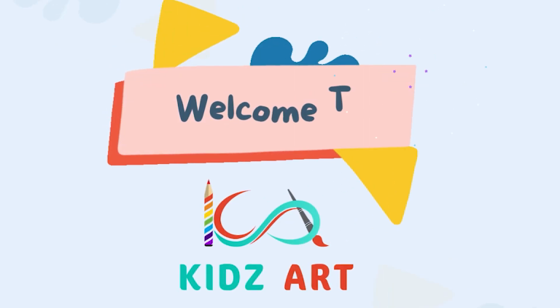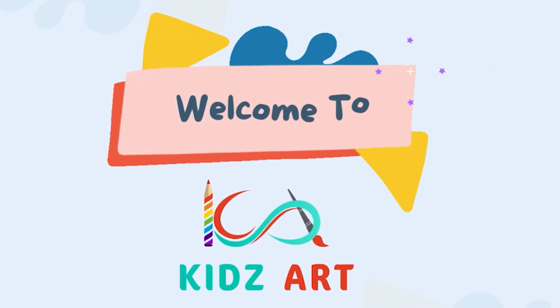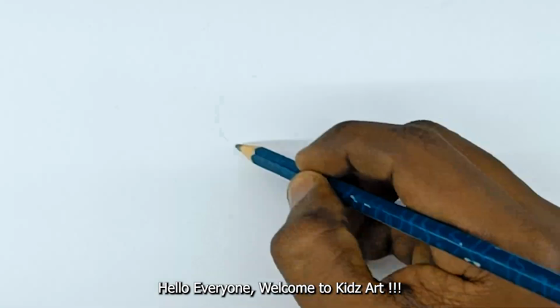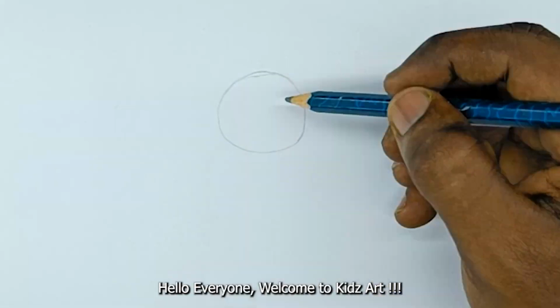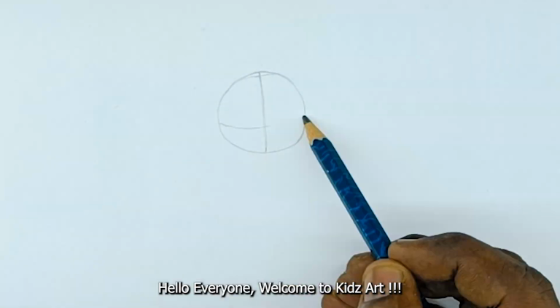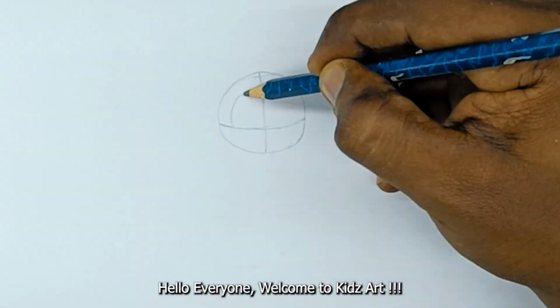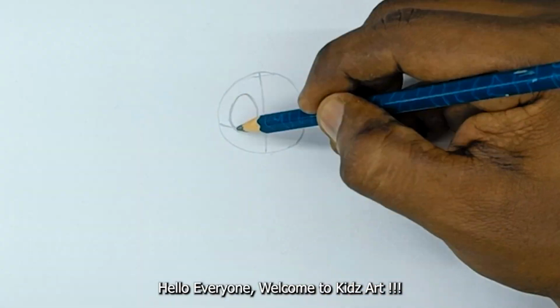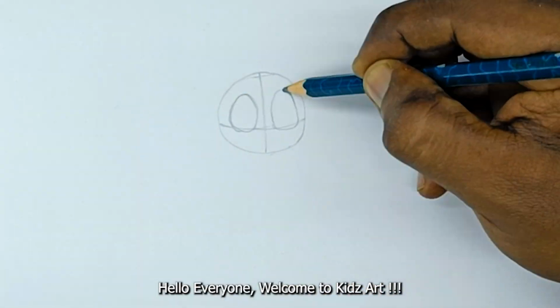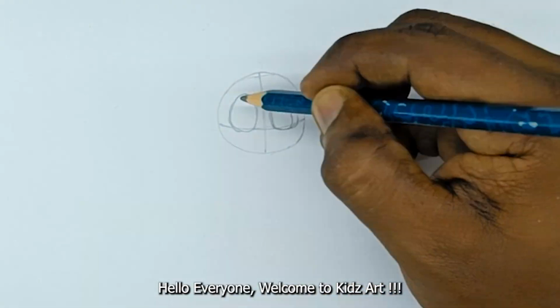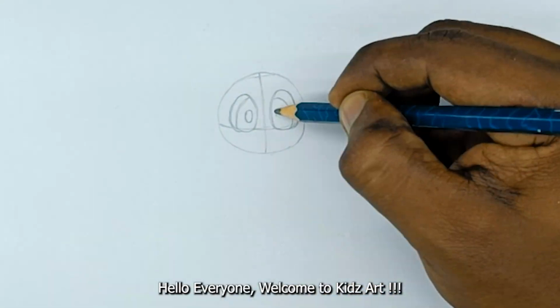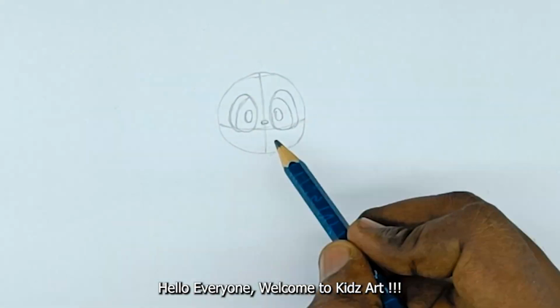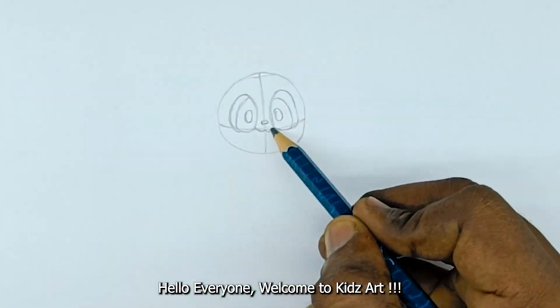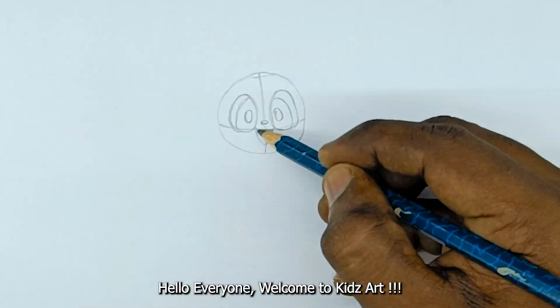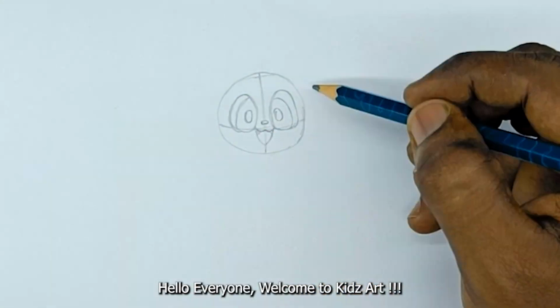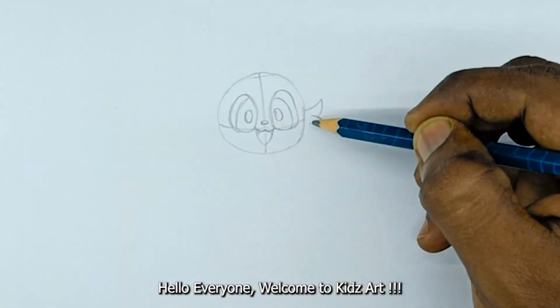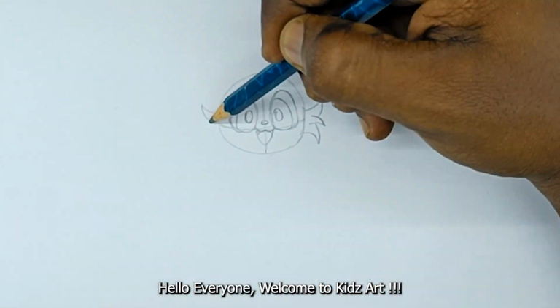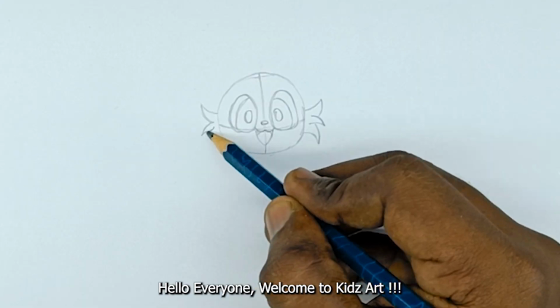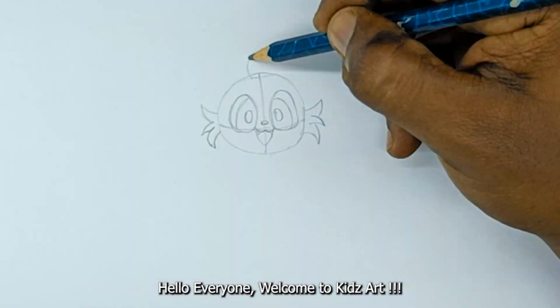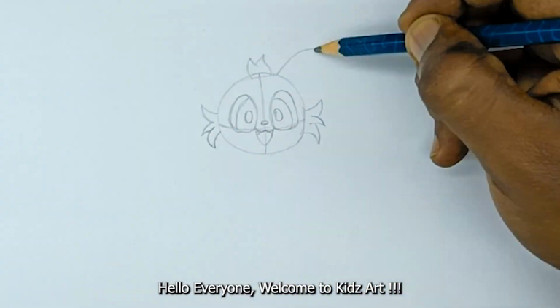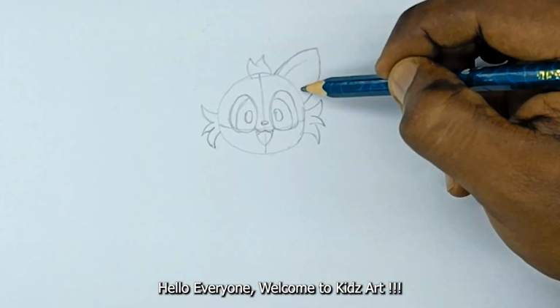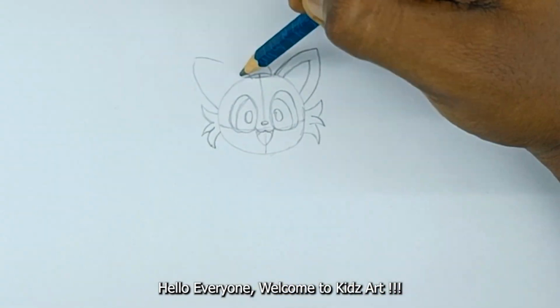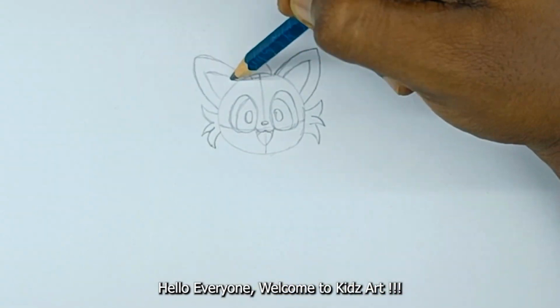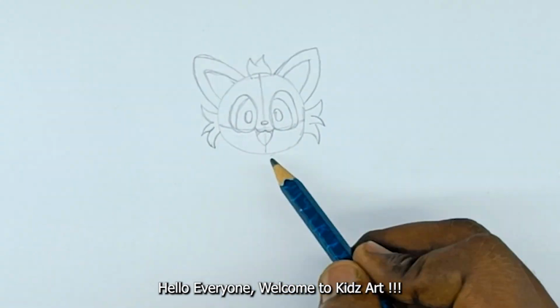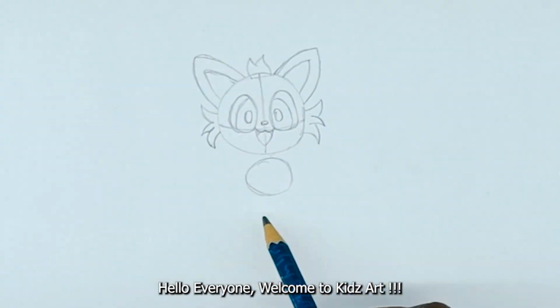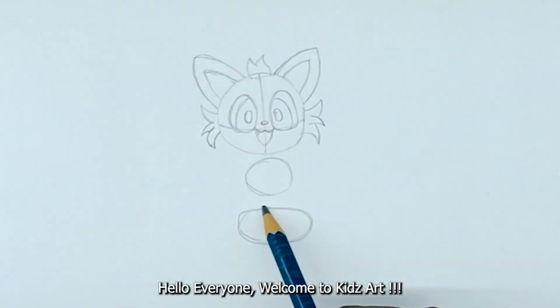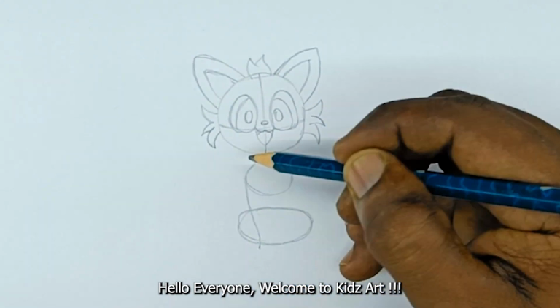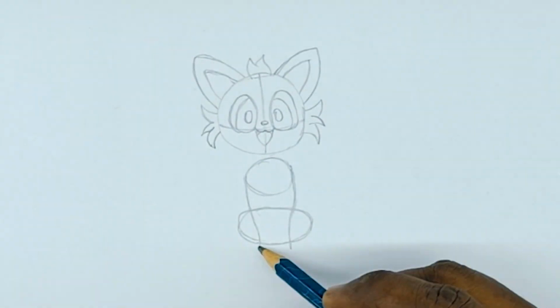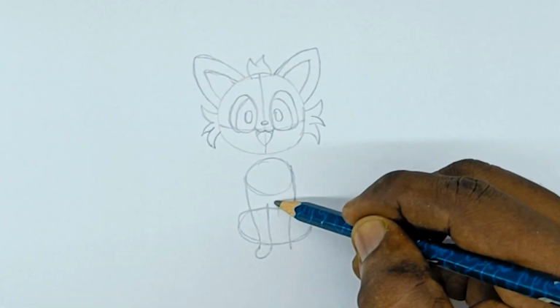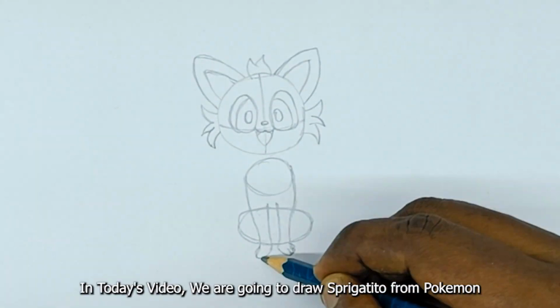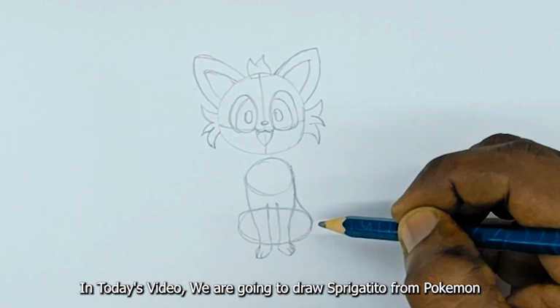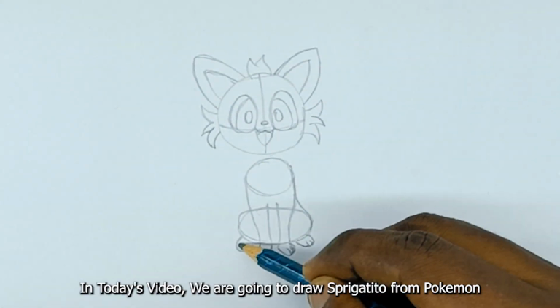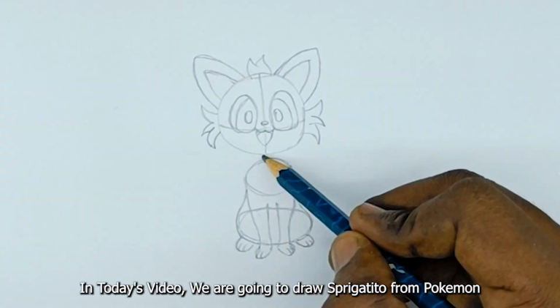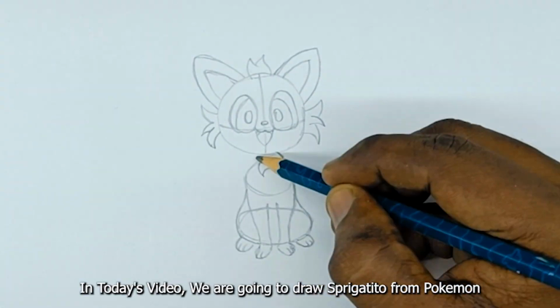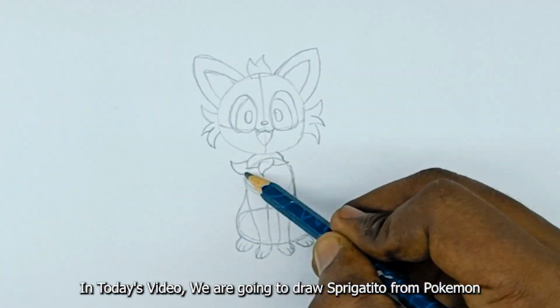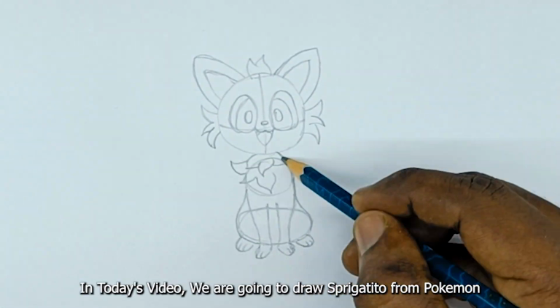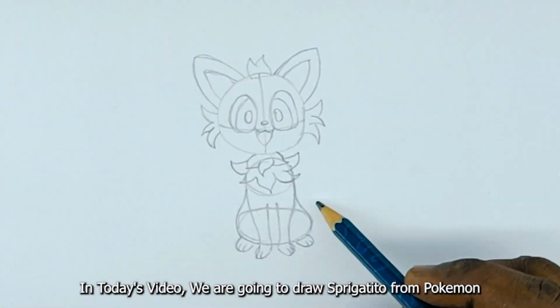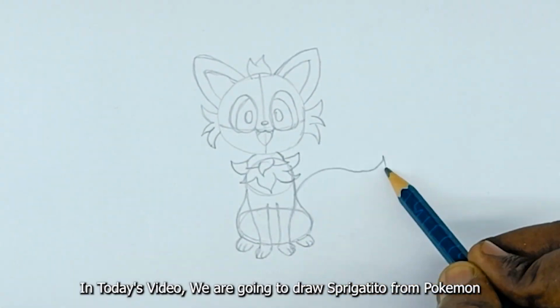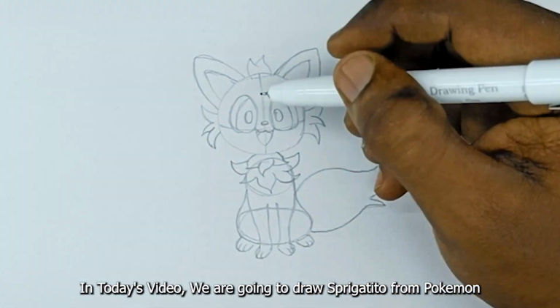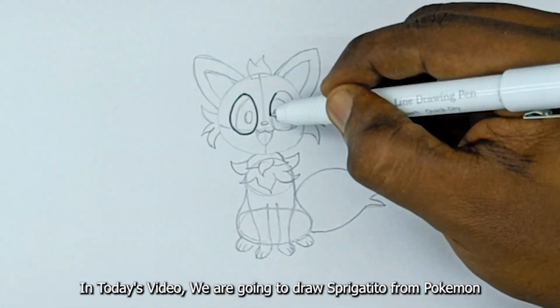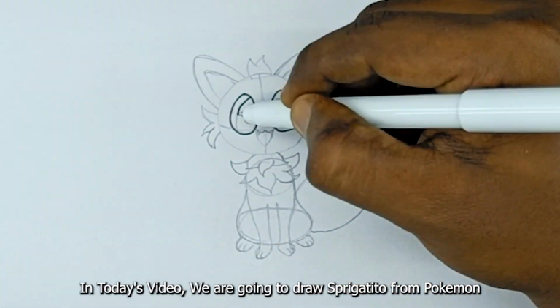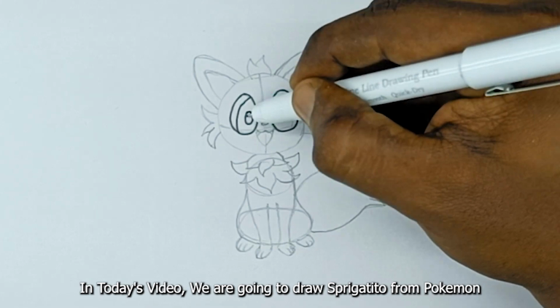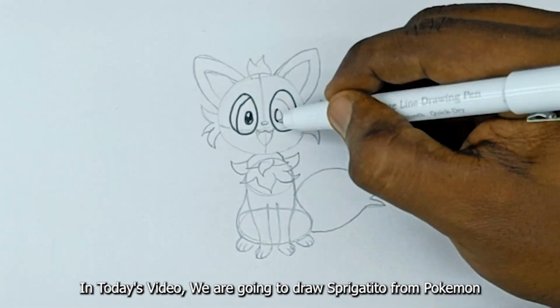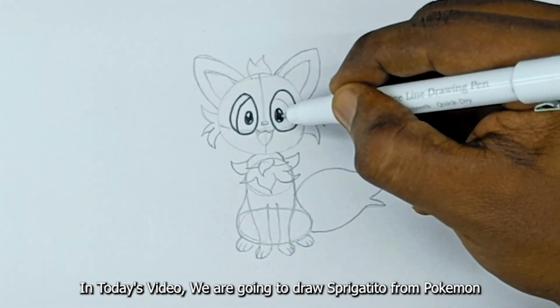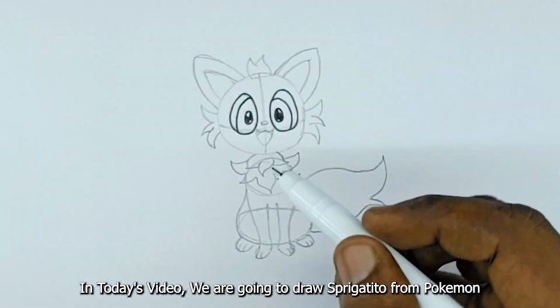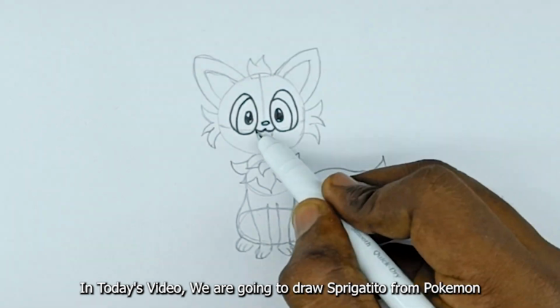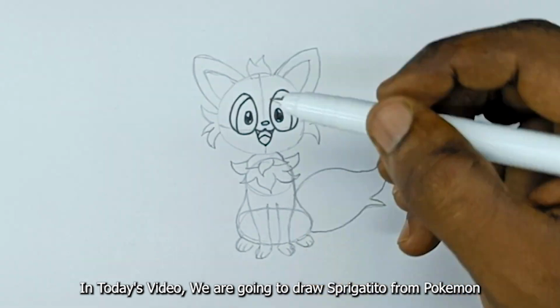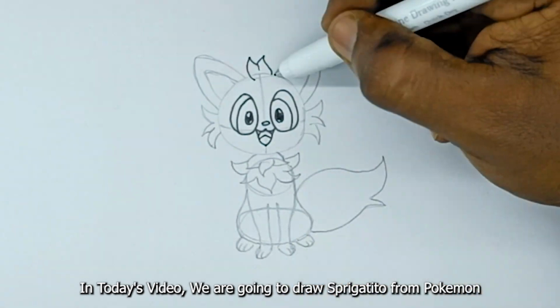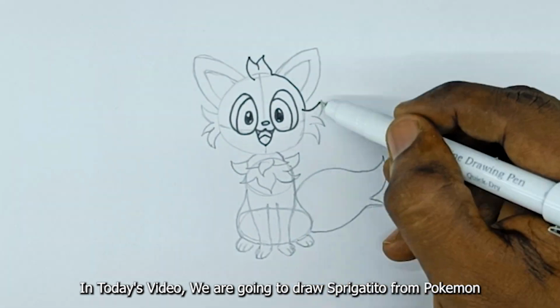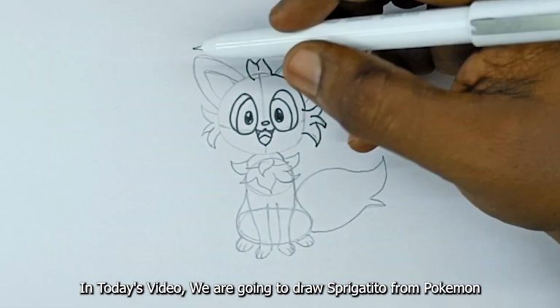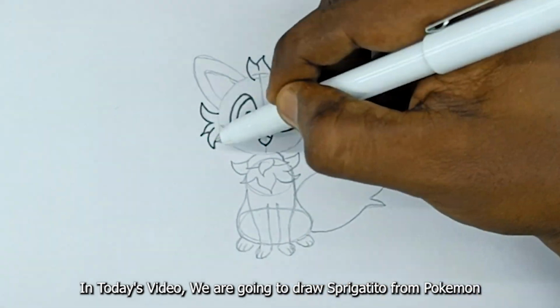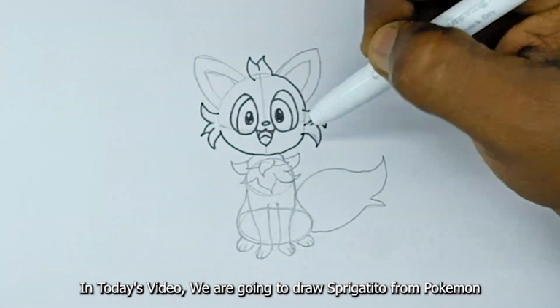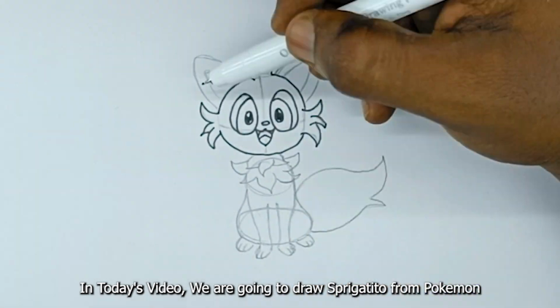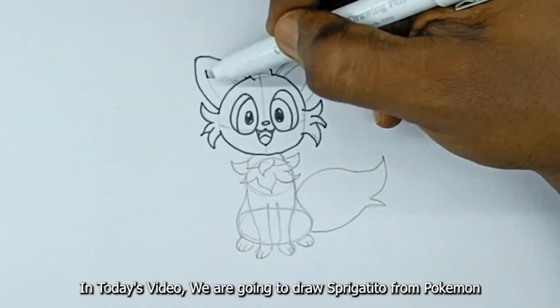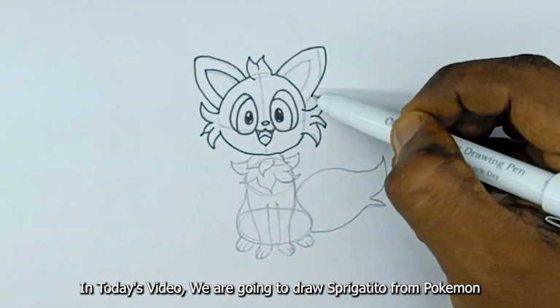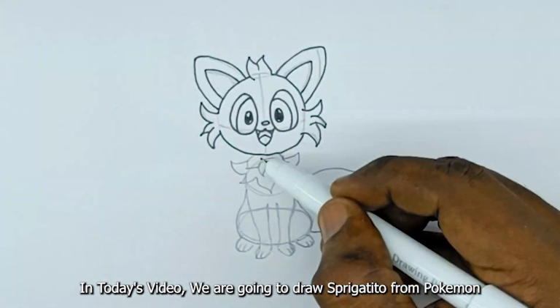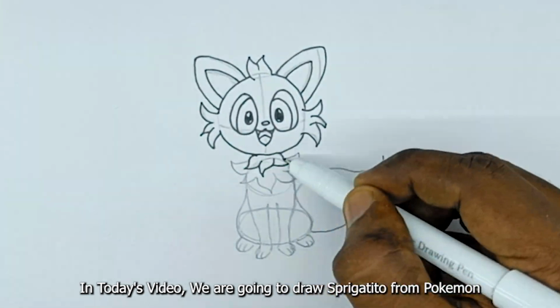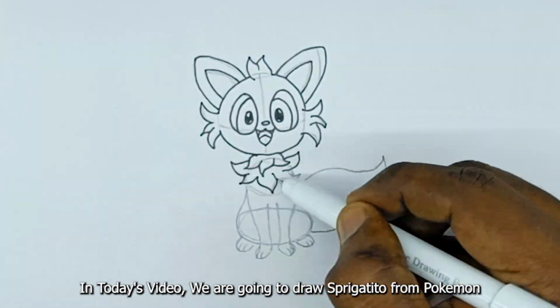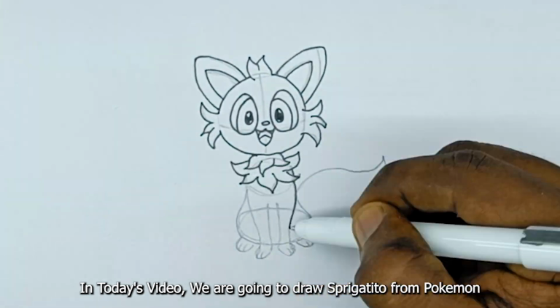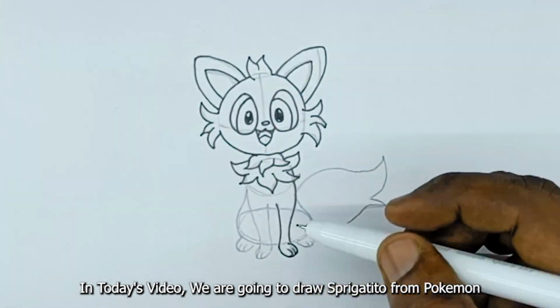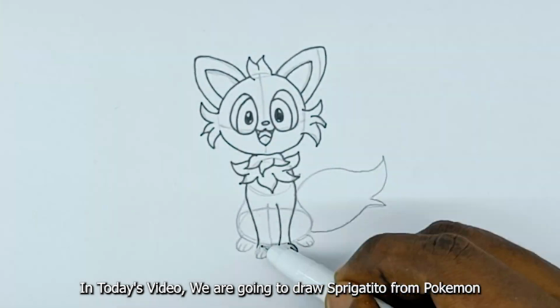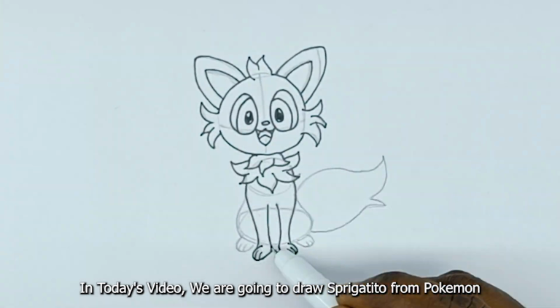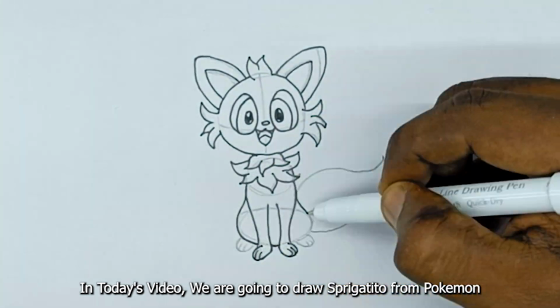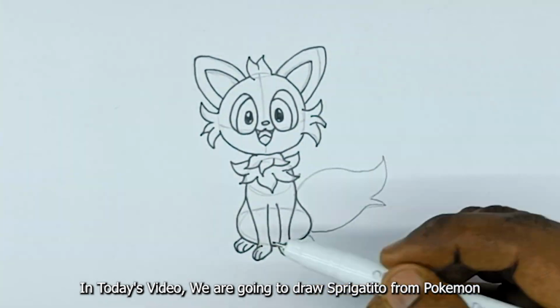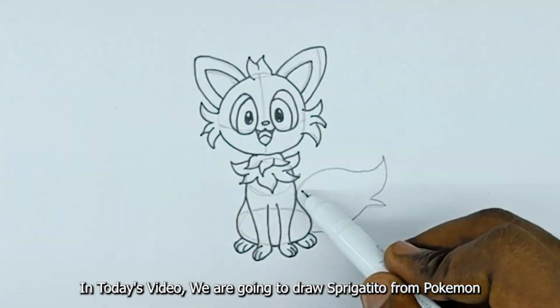Hello everyone, welcome to Kids Art. In today's video, we are going to draw Sprigatito from Pokémon.